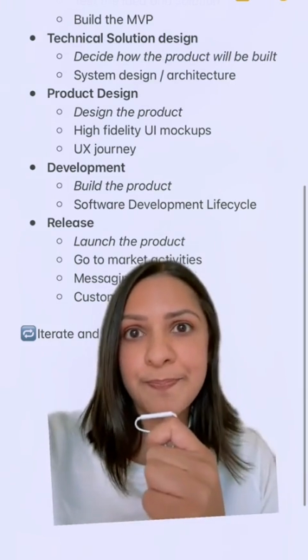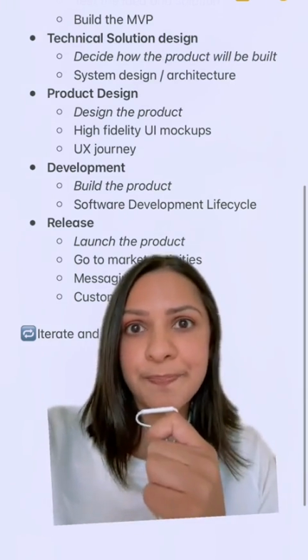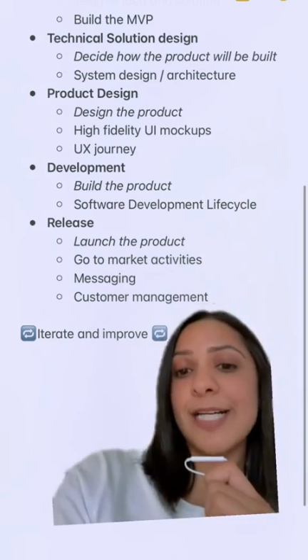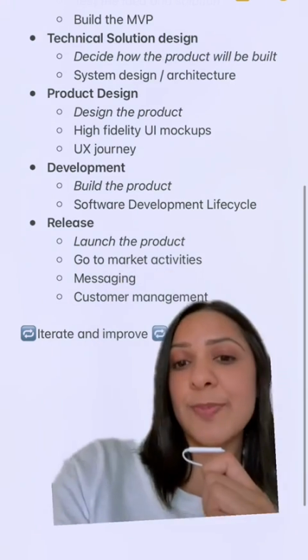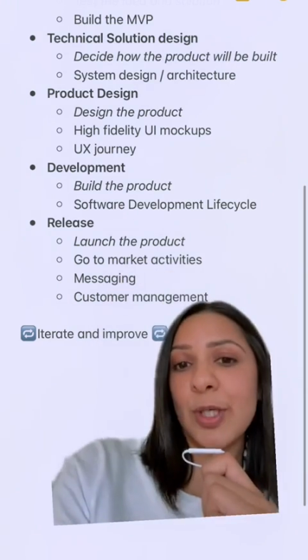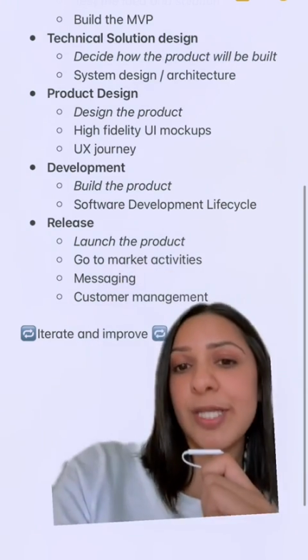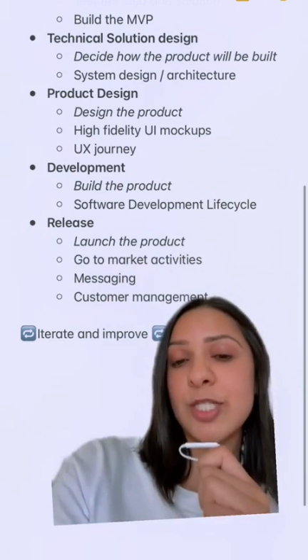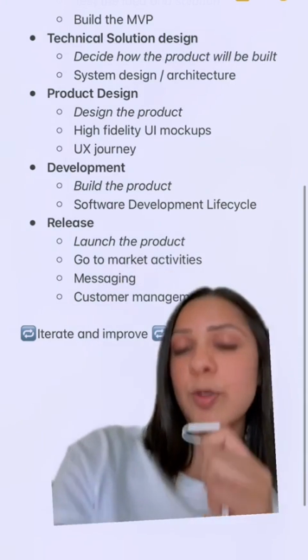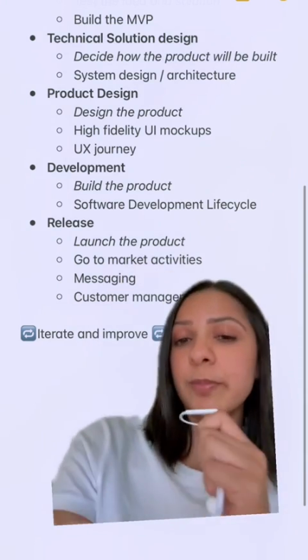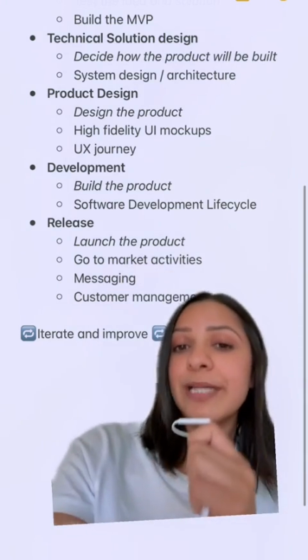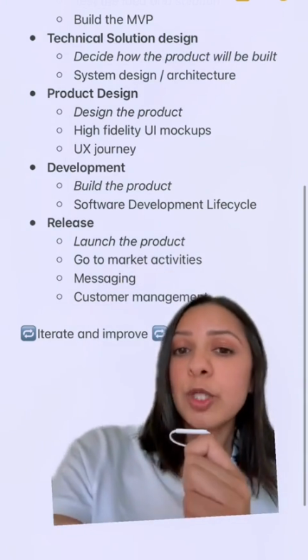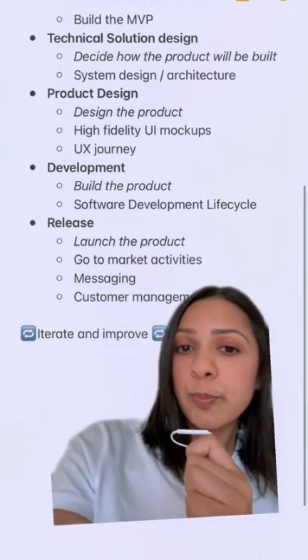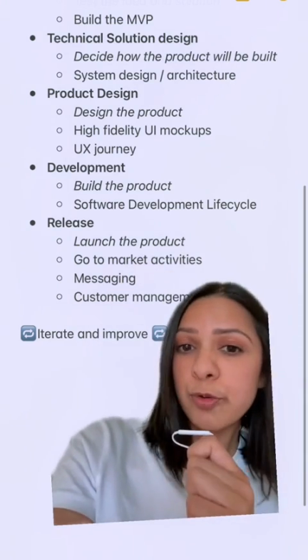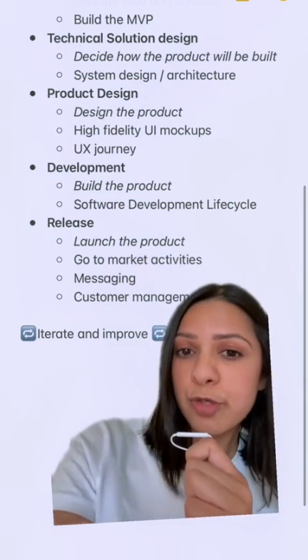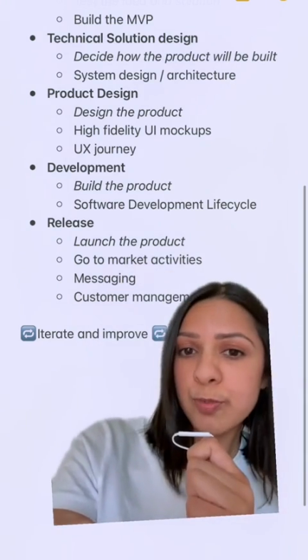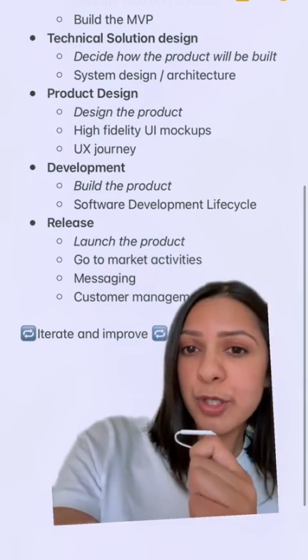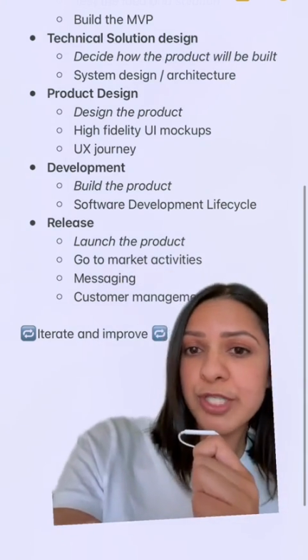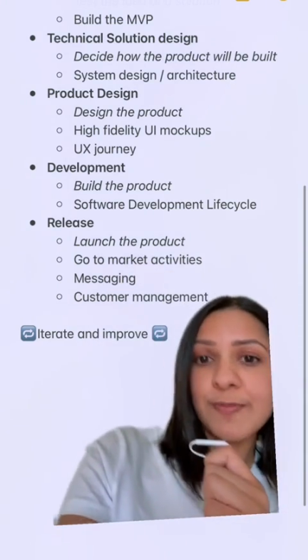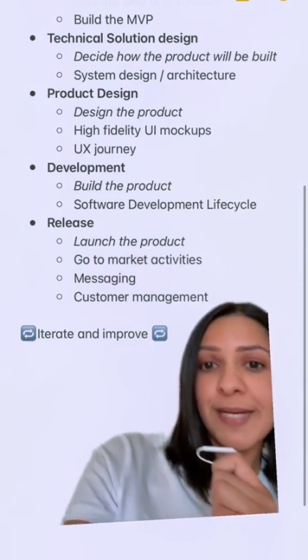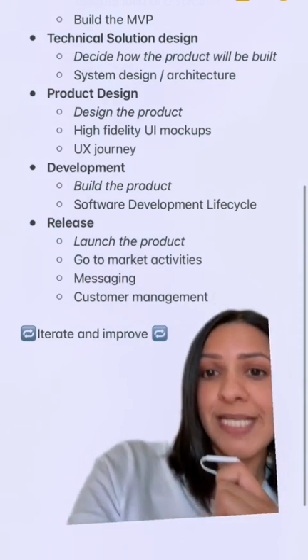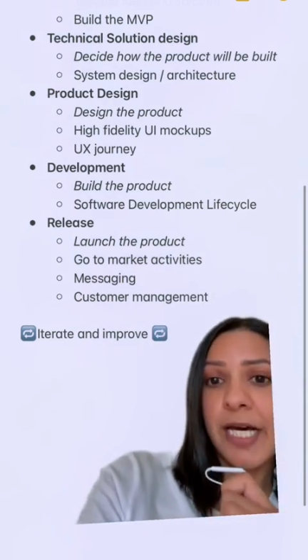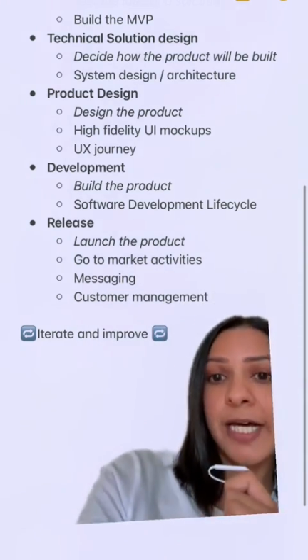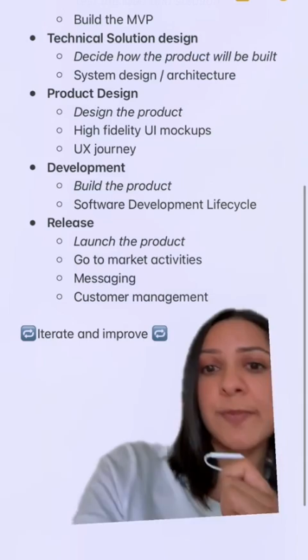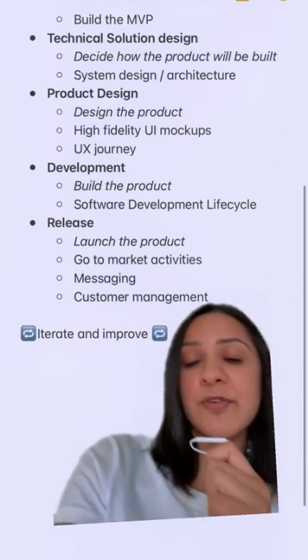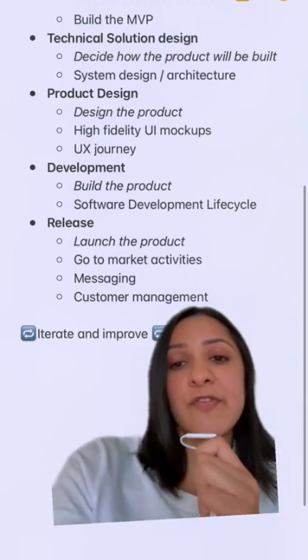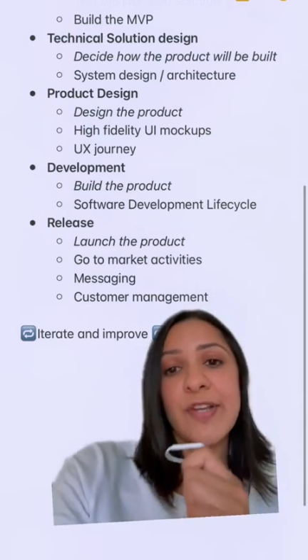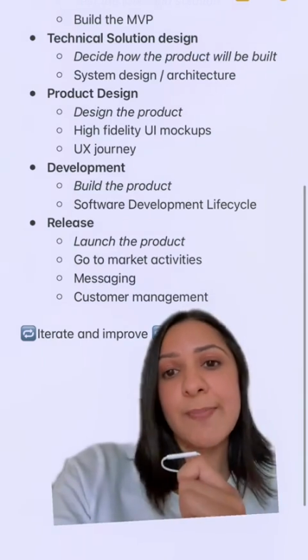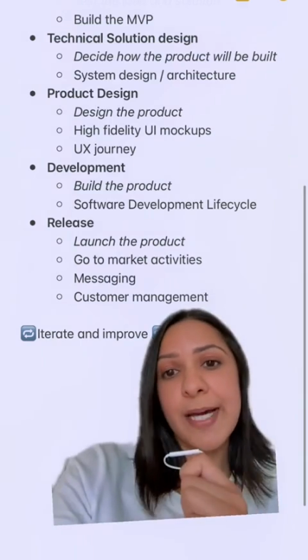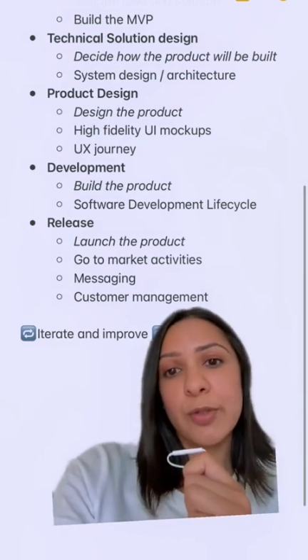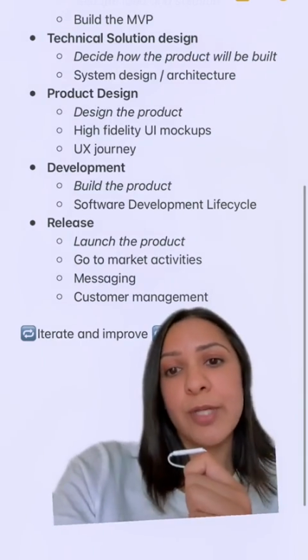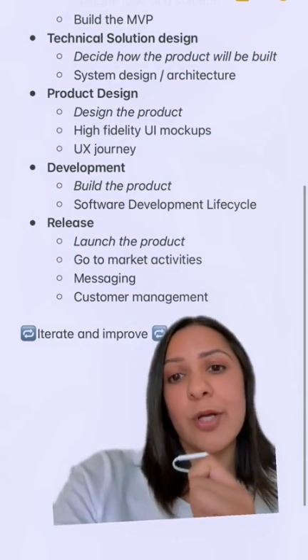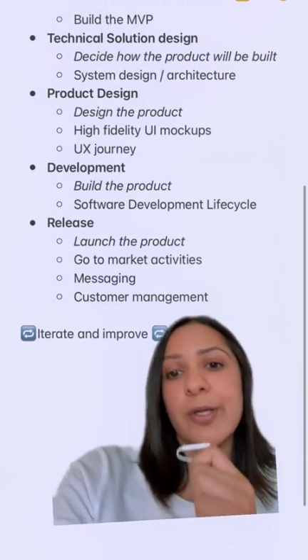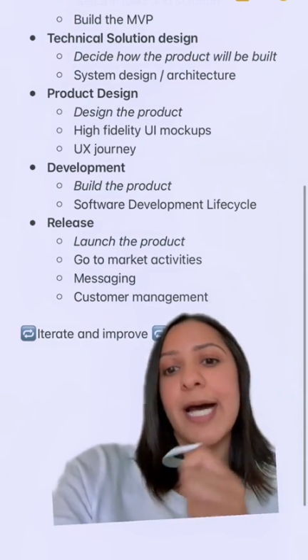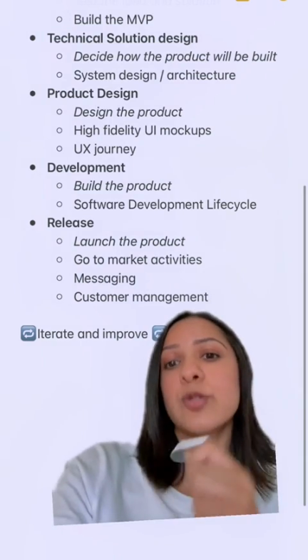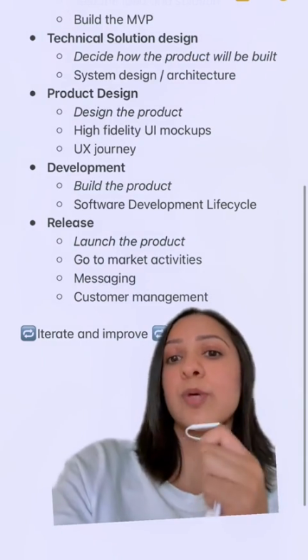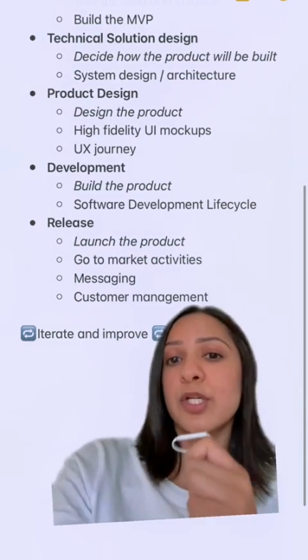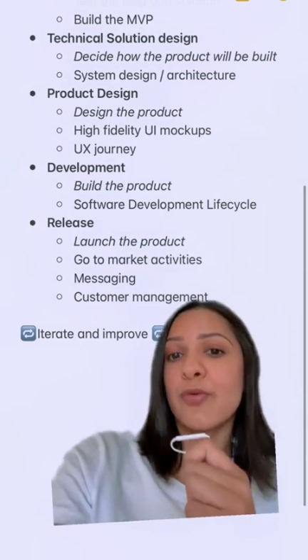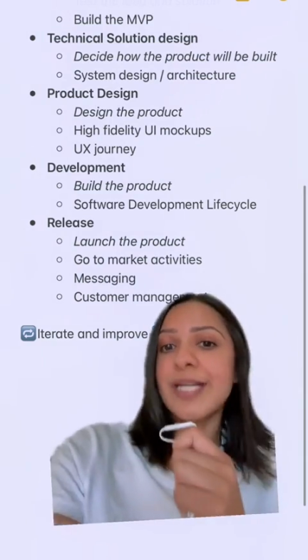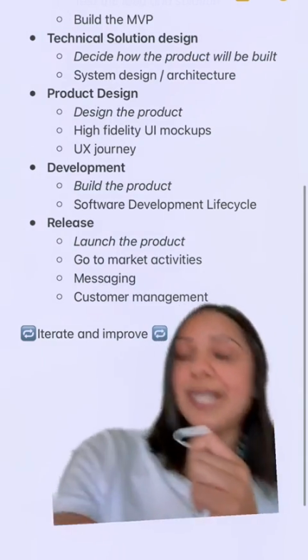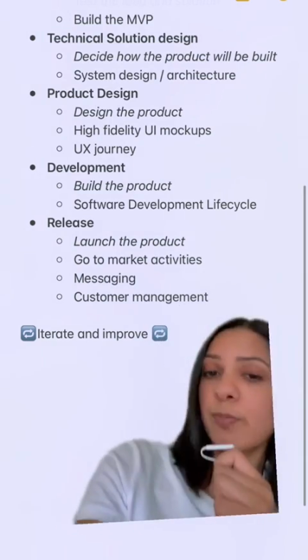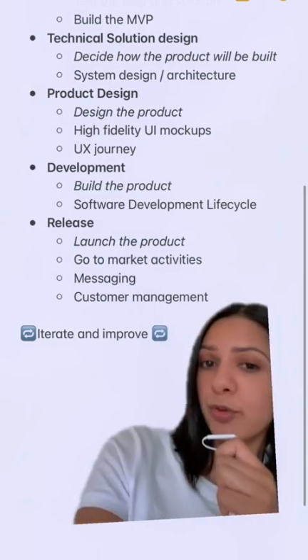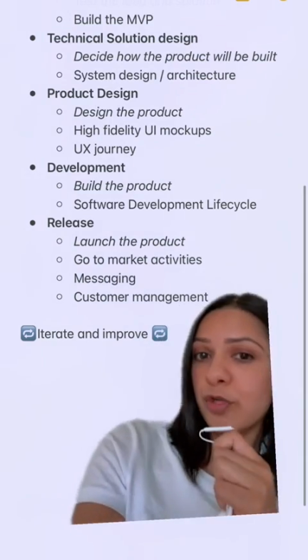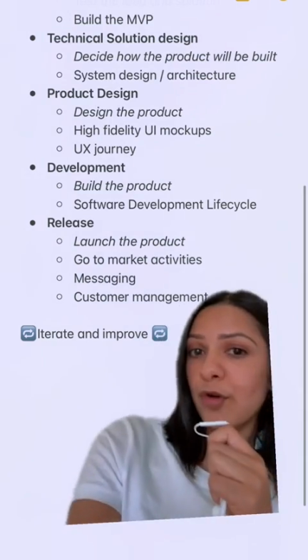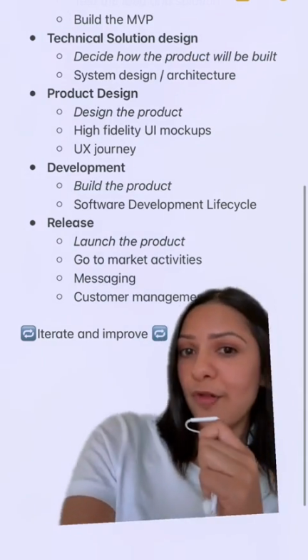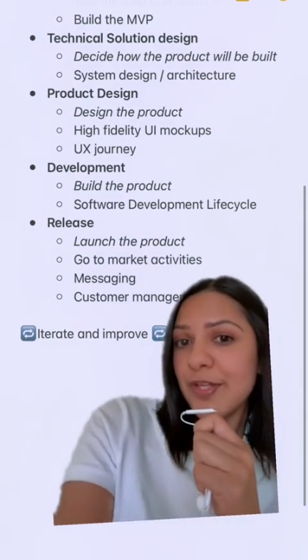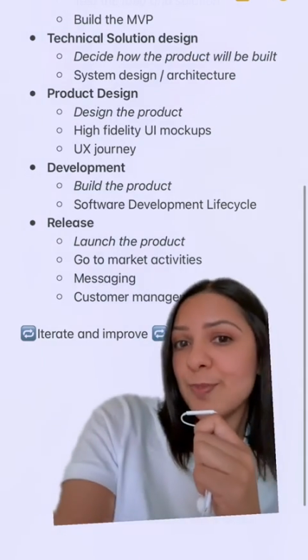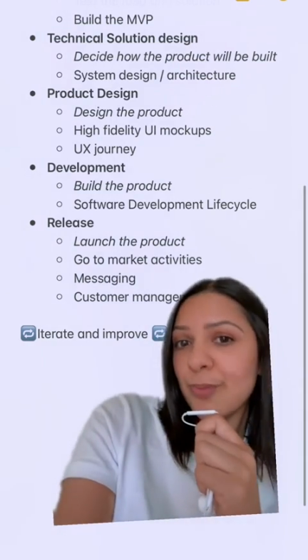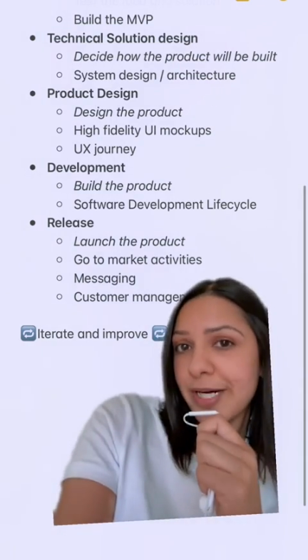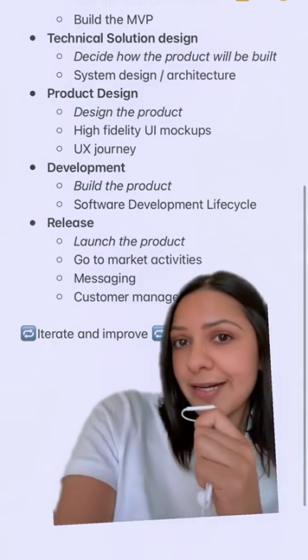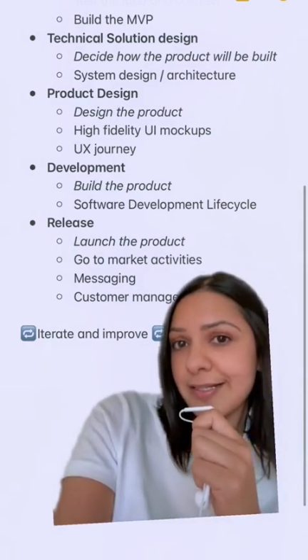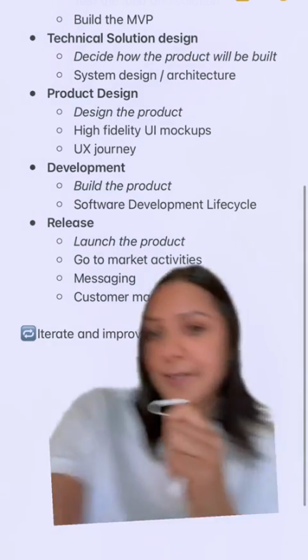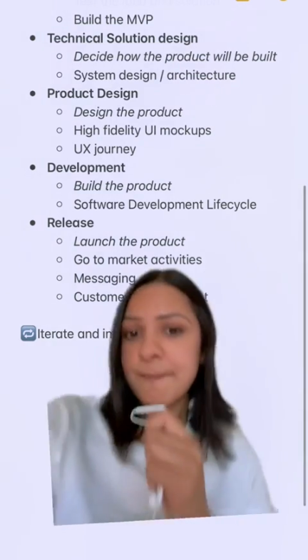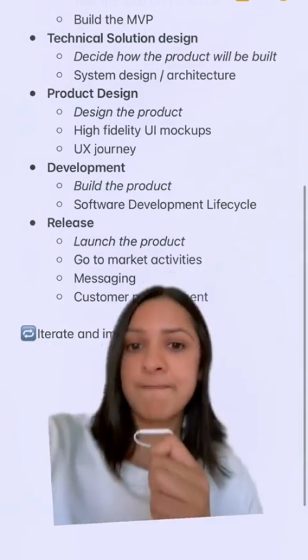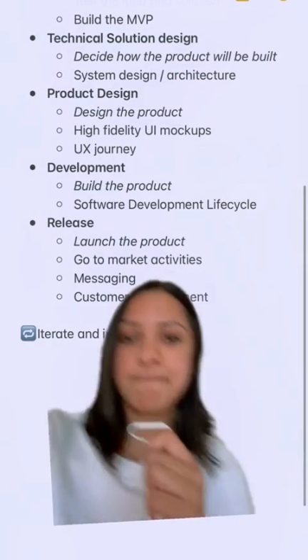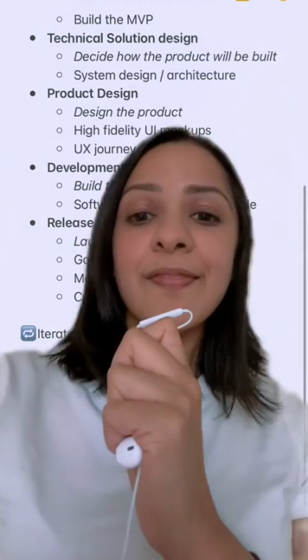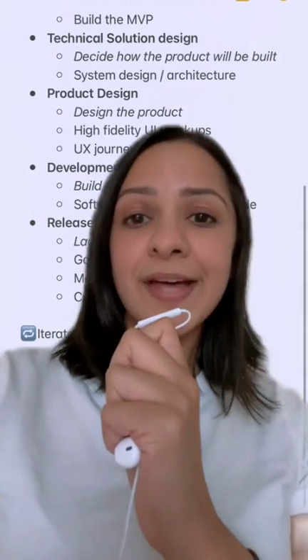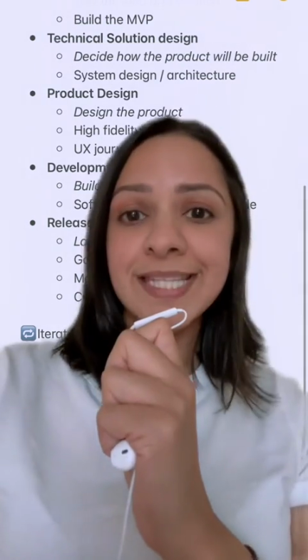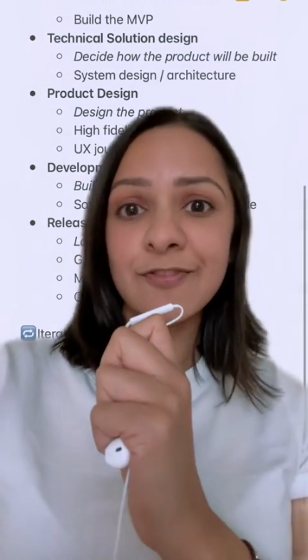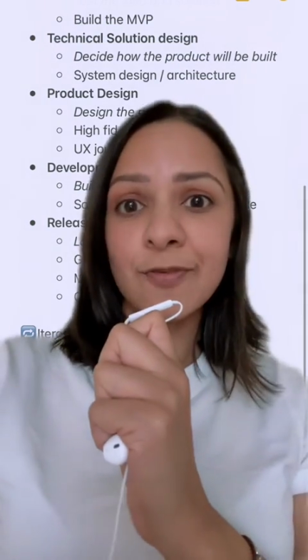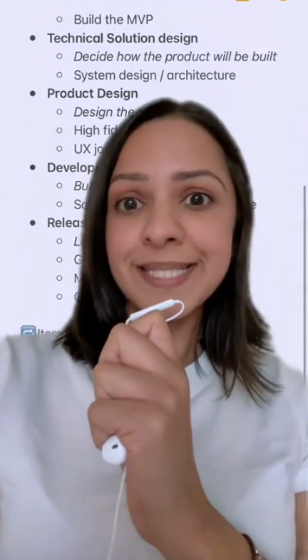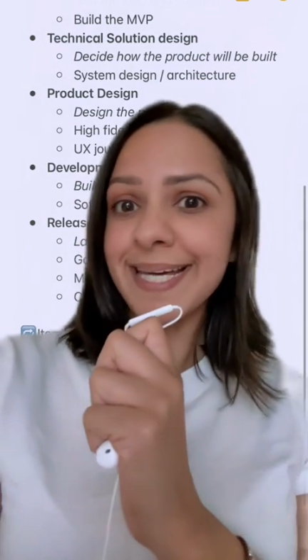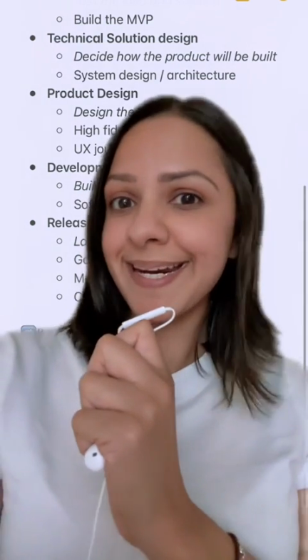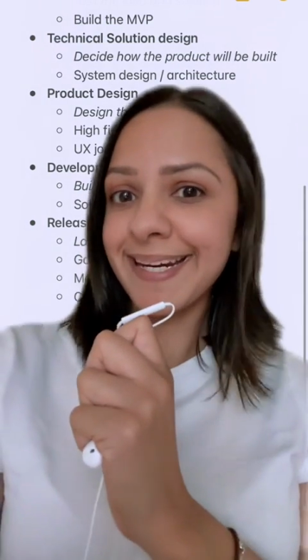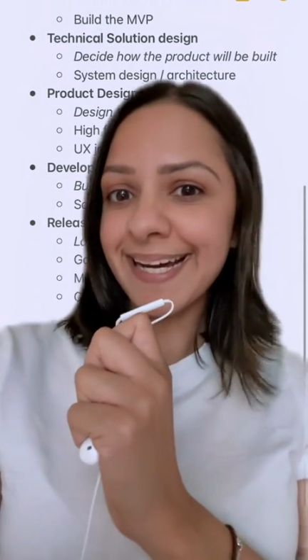Last but not least, you'll probably loop through this process many times based on the feedback you get on how to iterate and improve on the product. That's it for my Saturday night lesson.